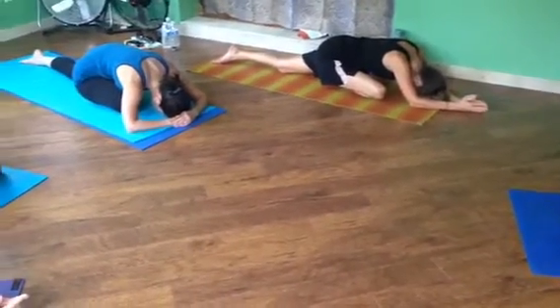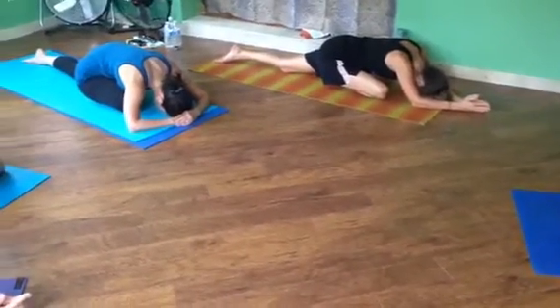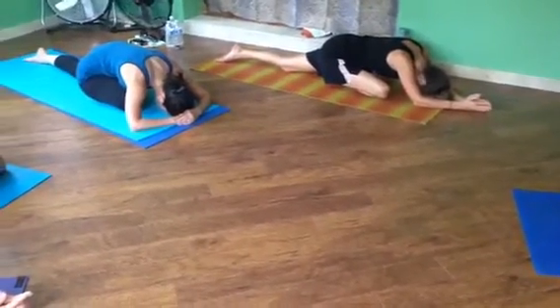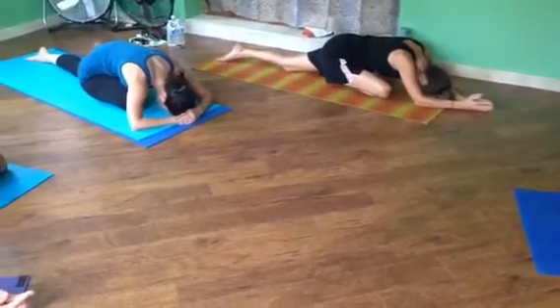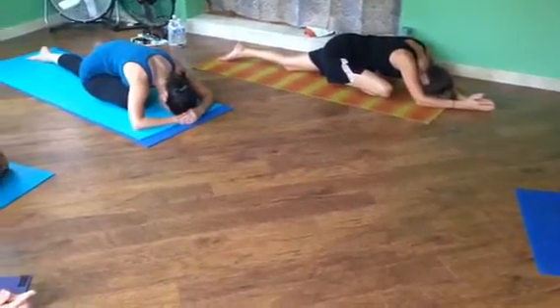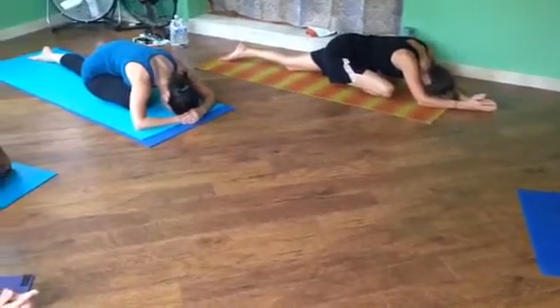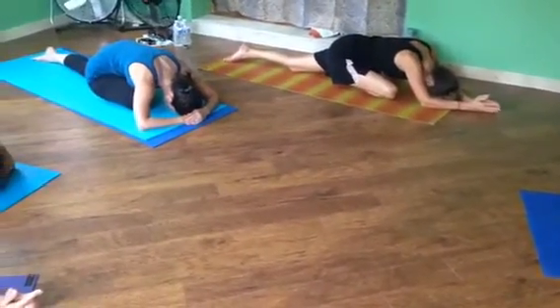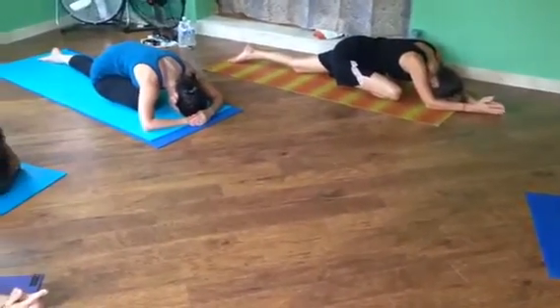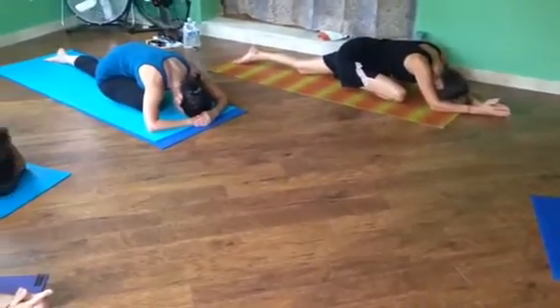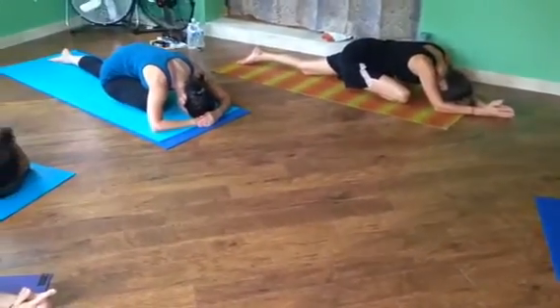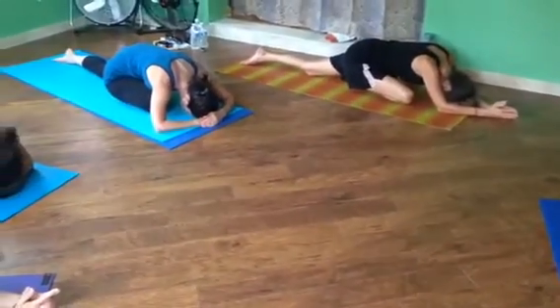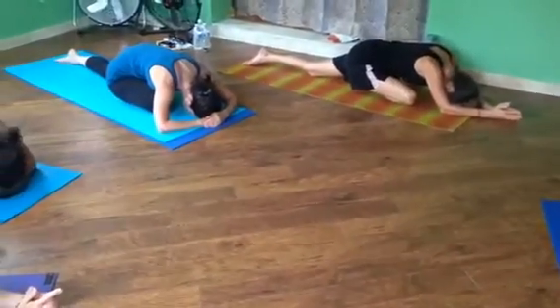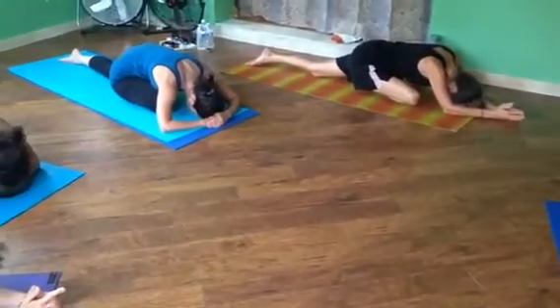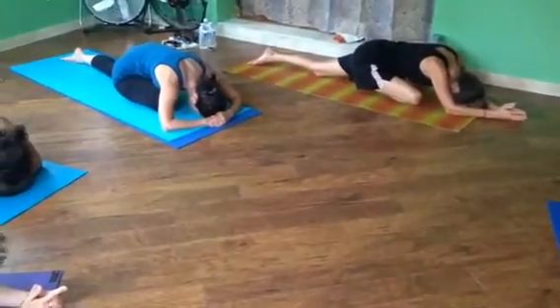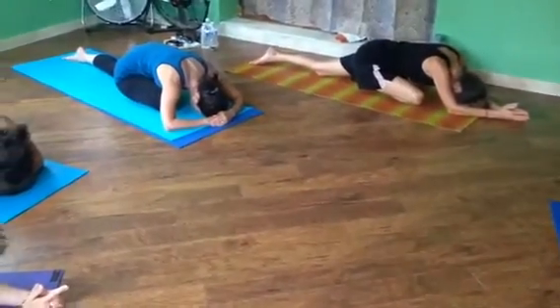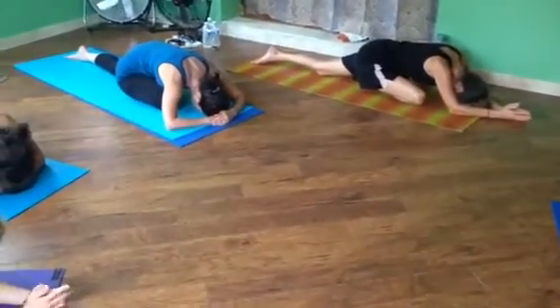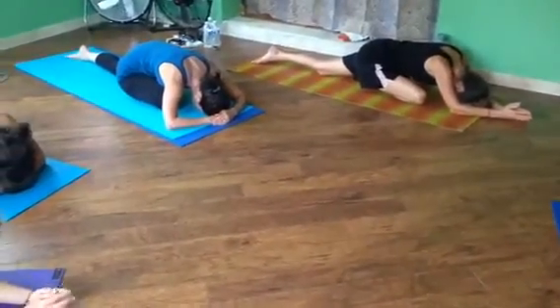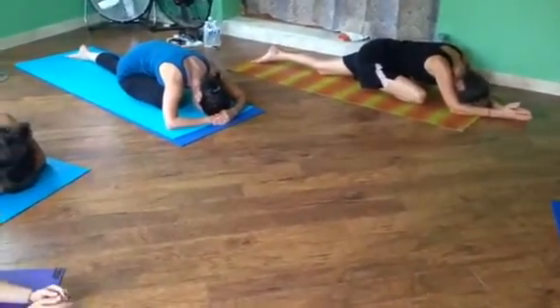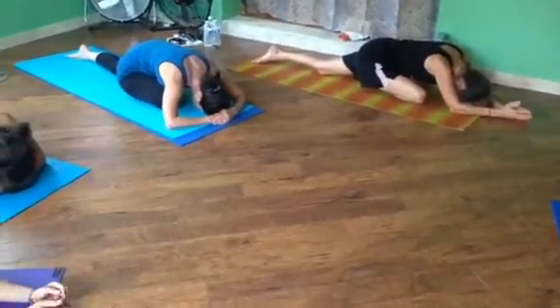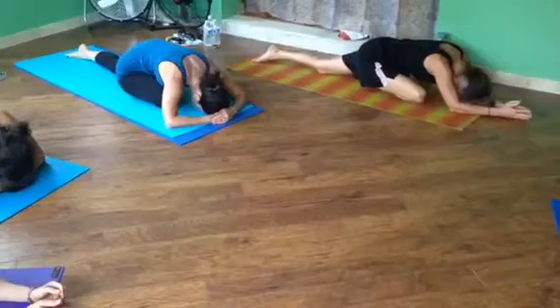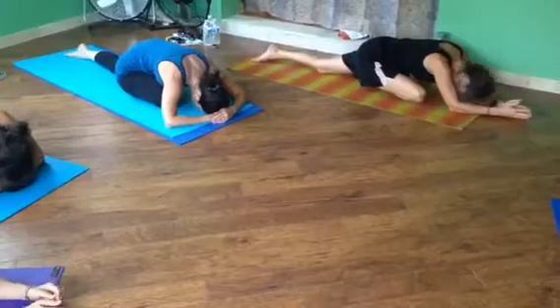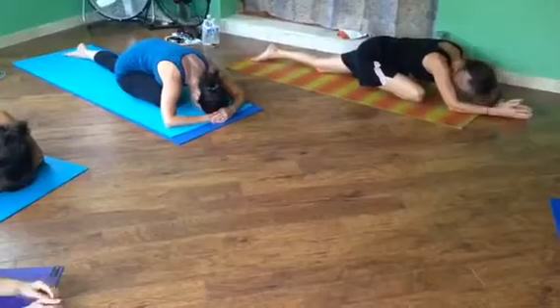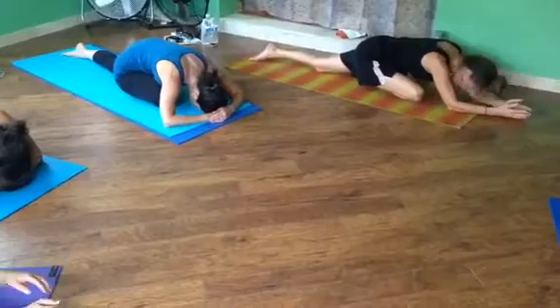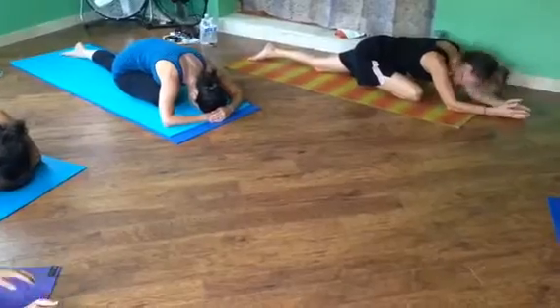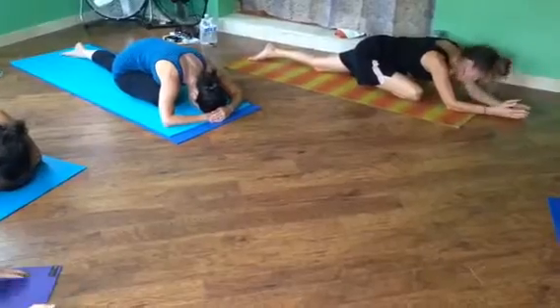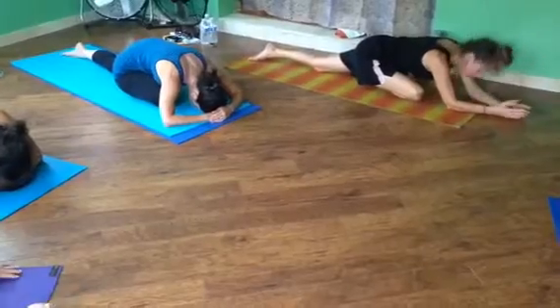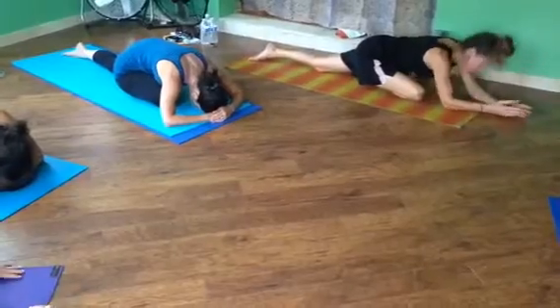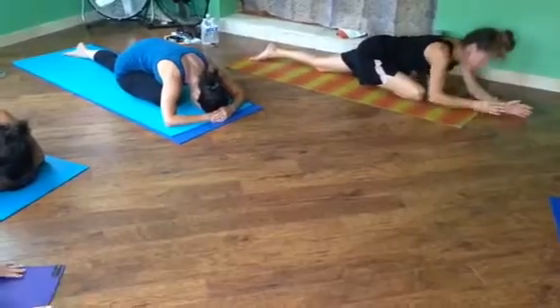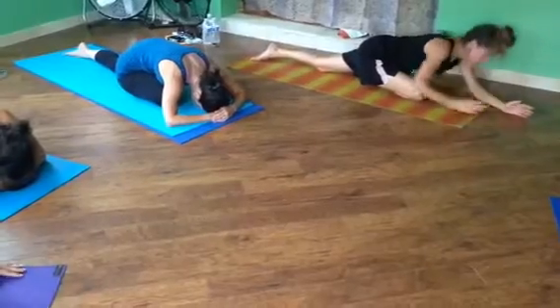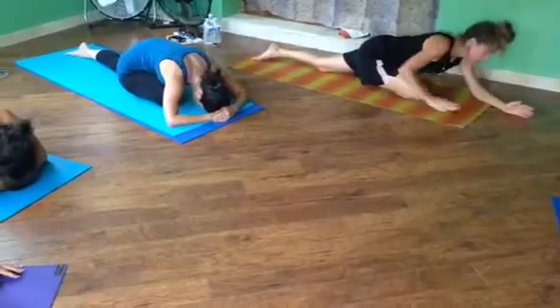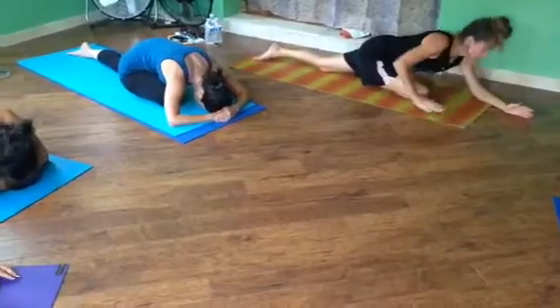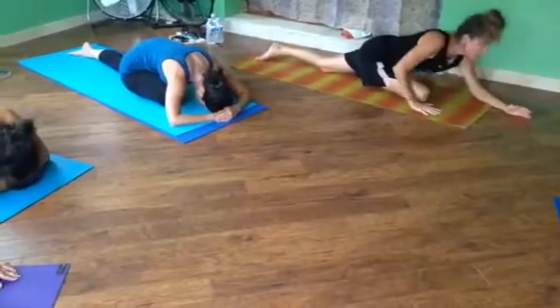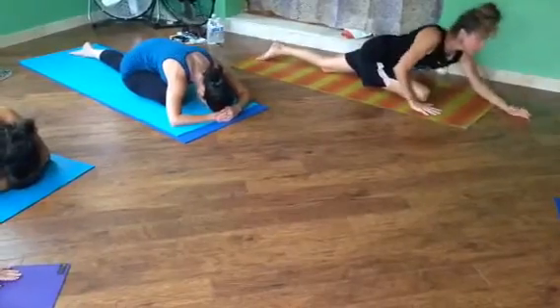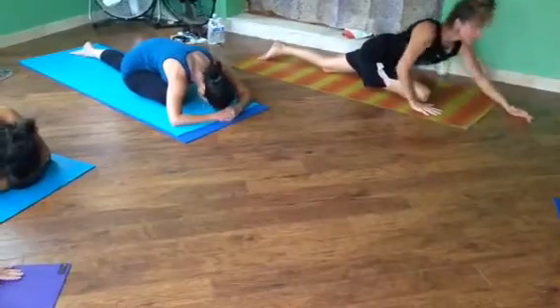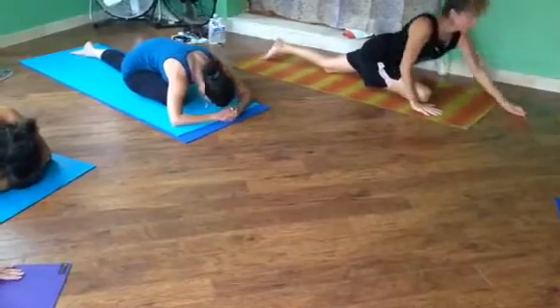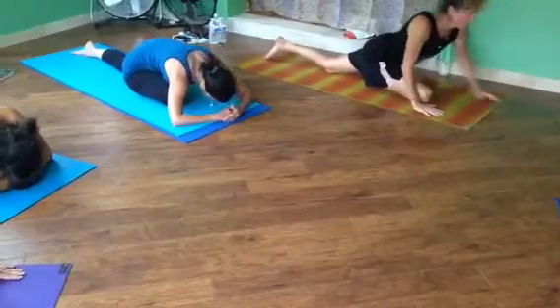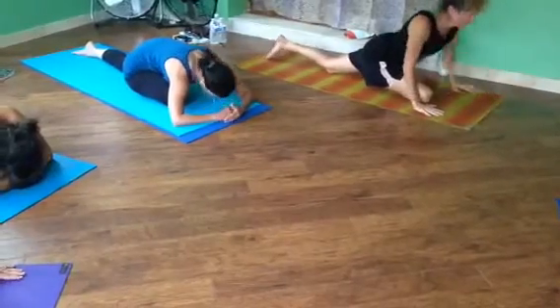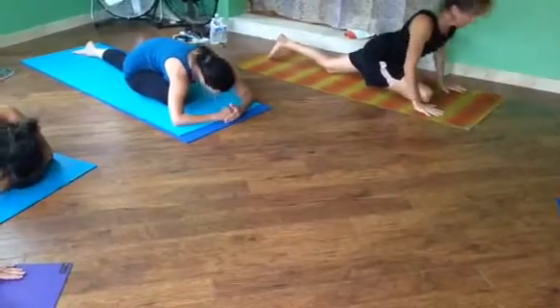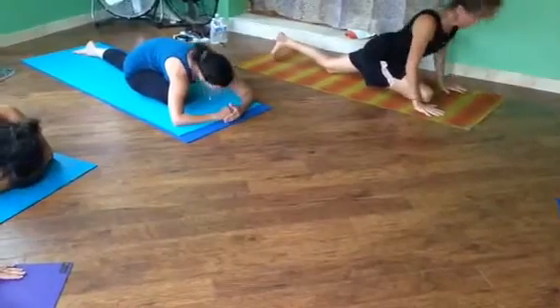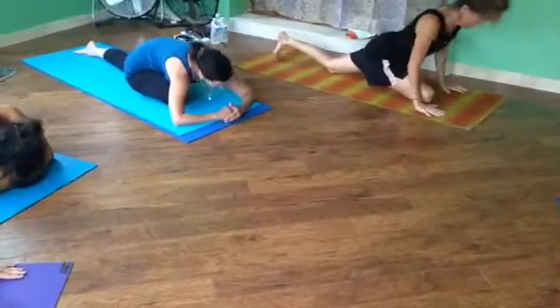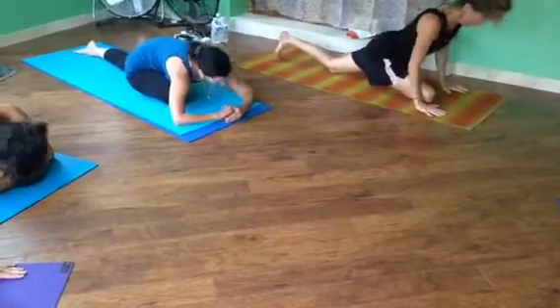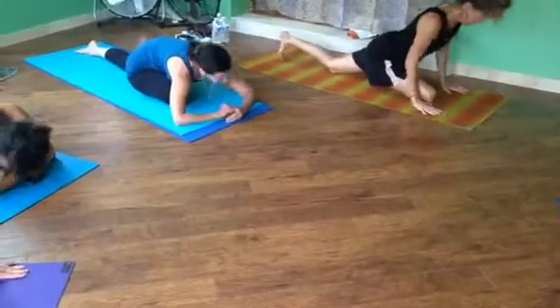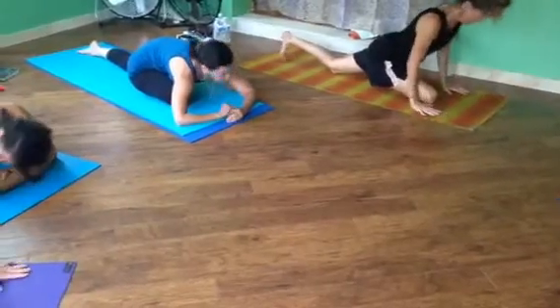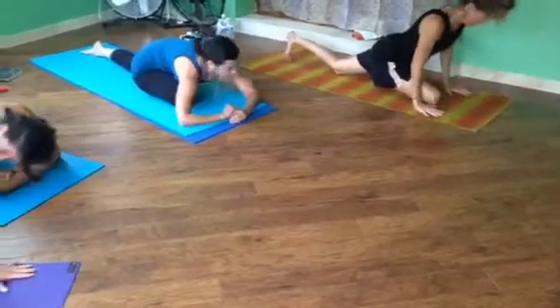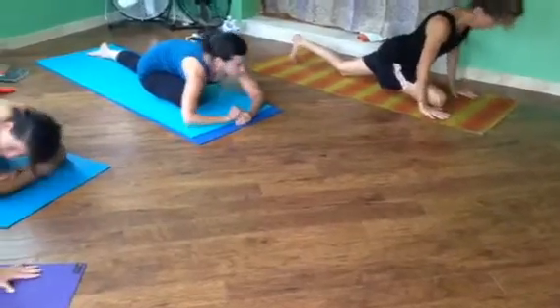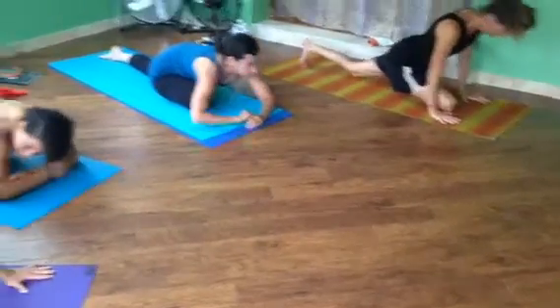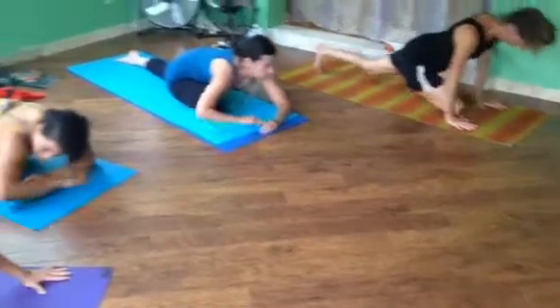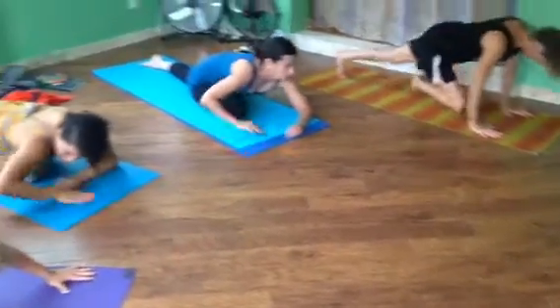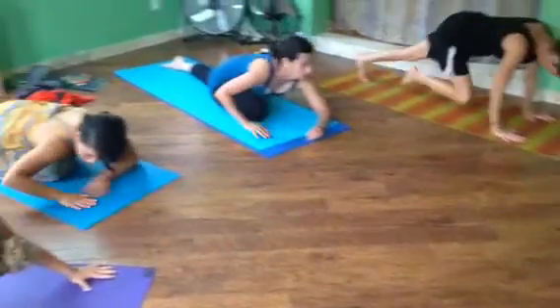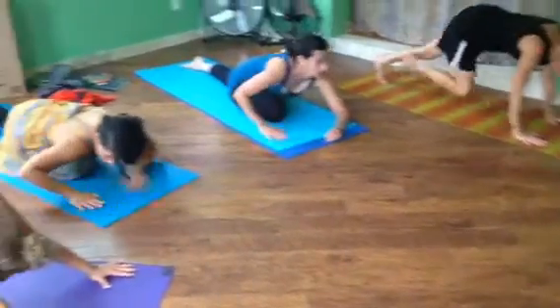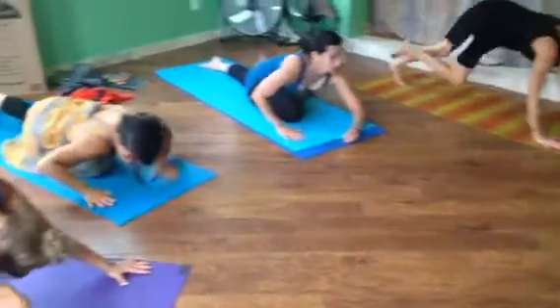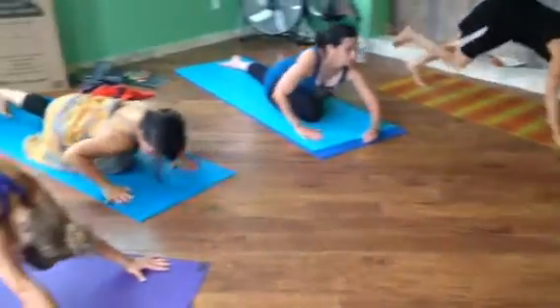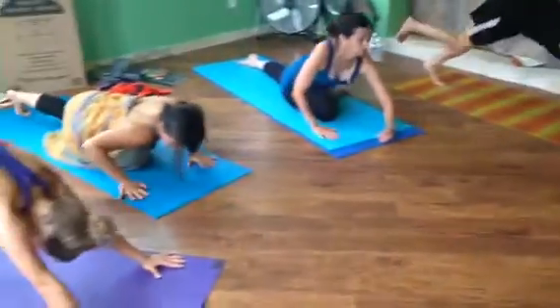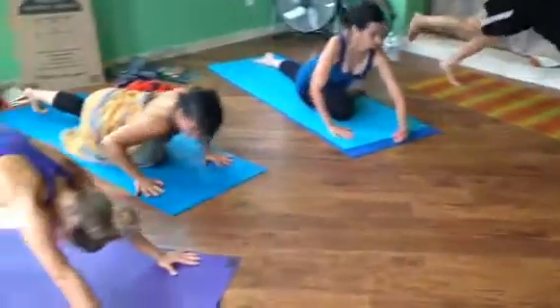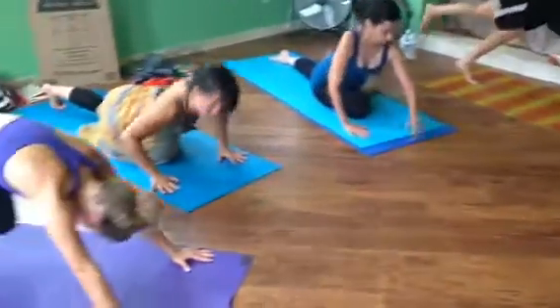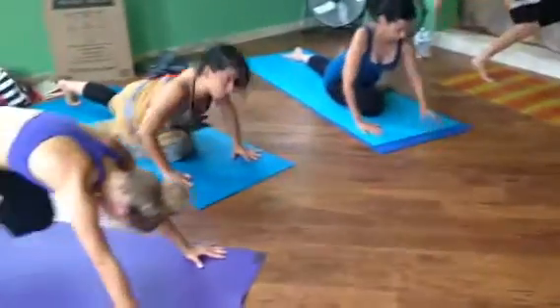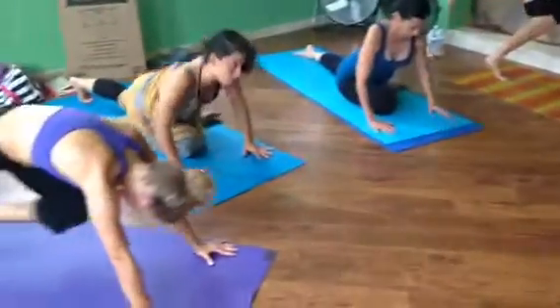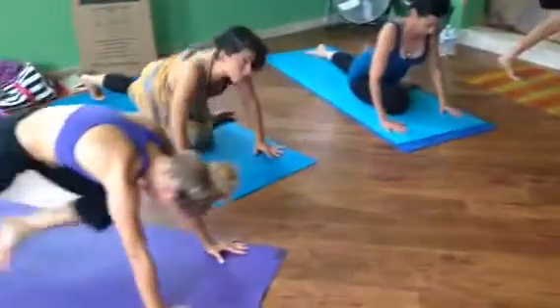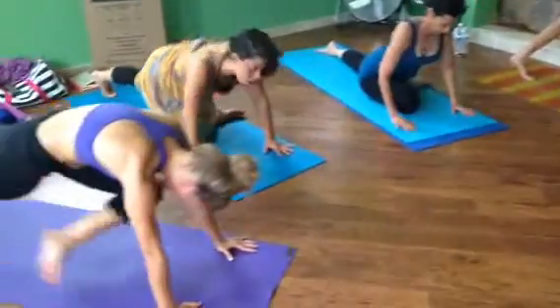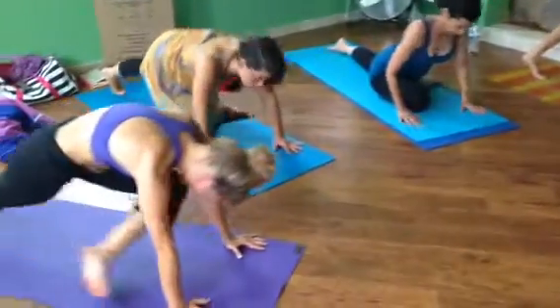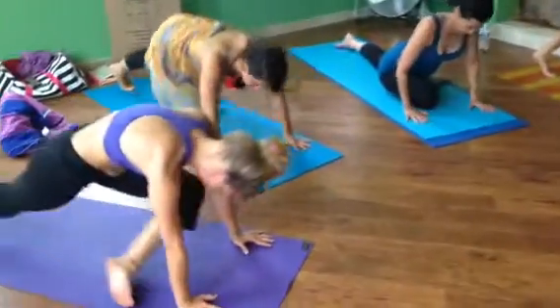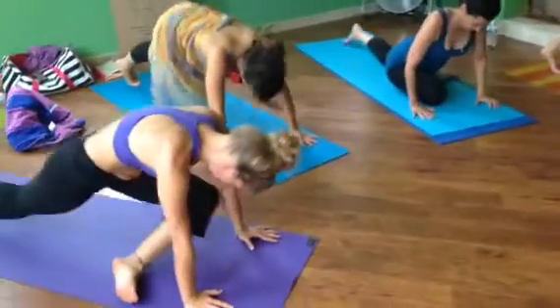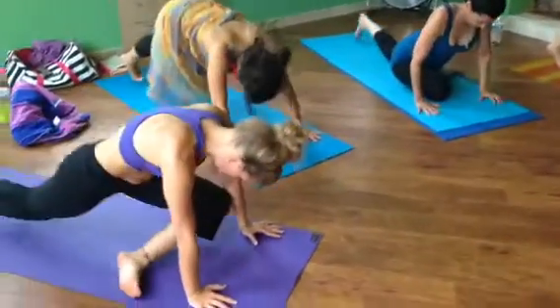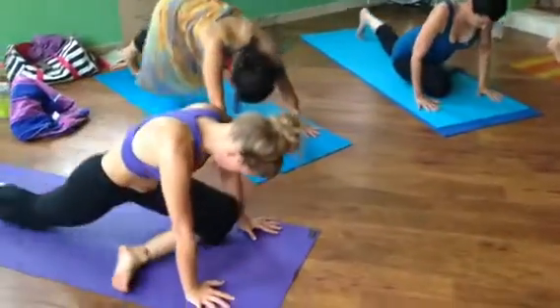Other side. Go right back into Down Dog. Same thing — you can wave your left leg up a bit and spin it through.